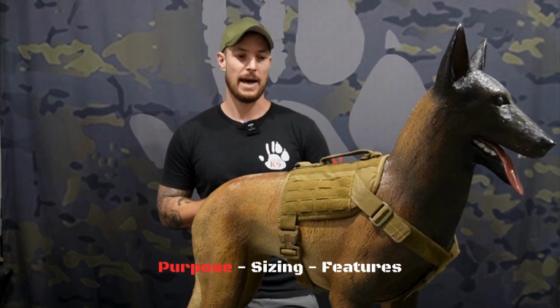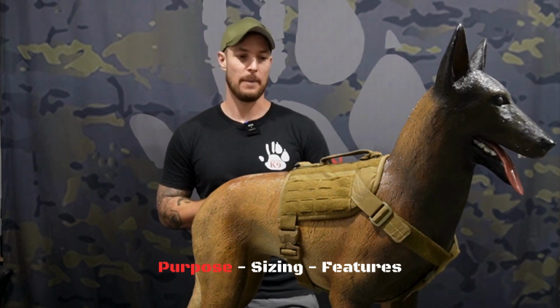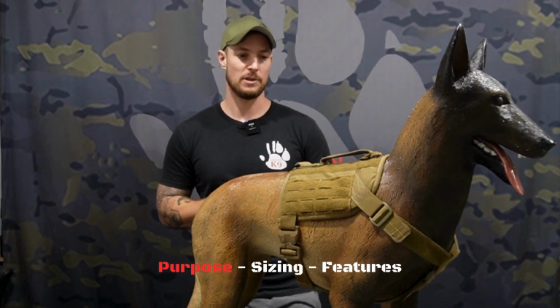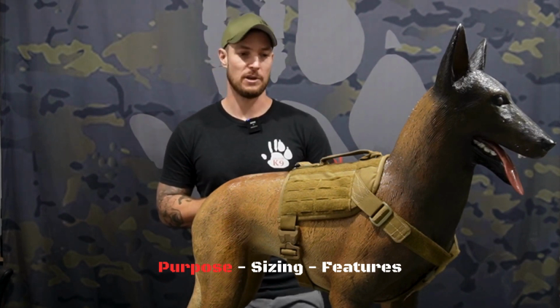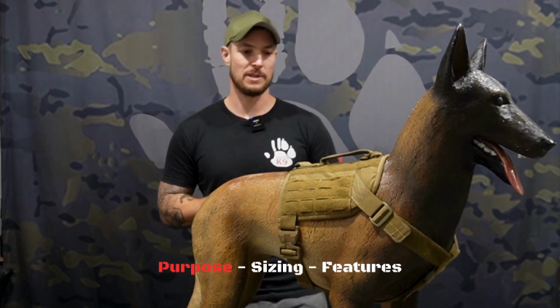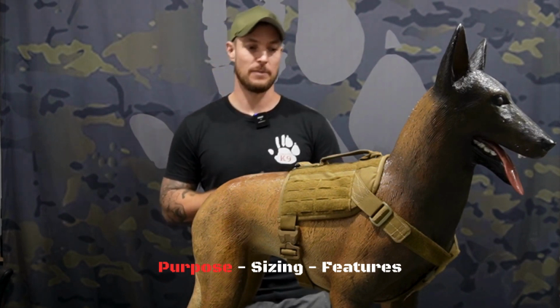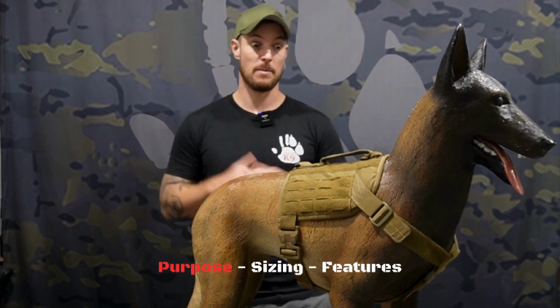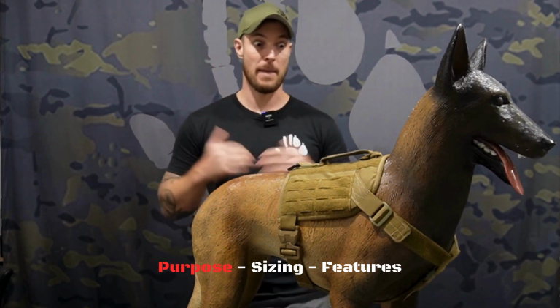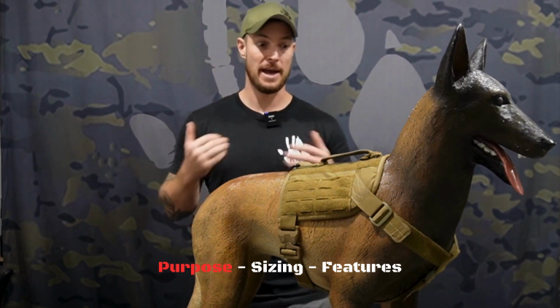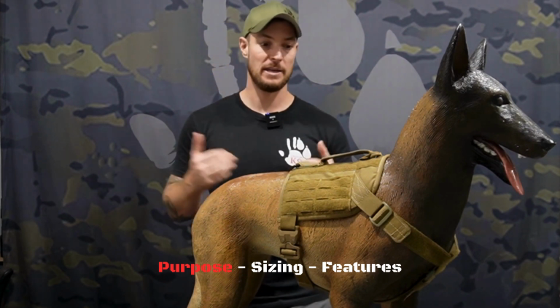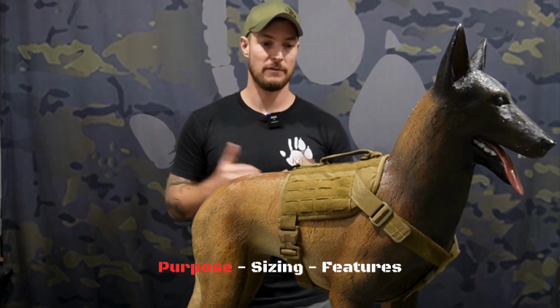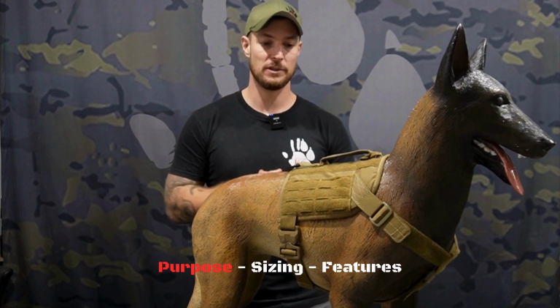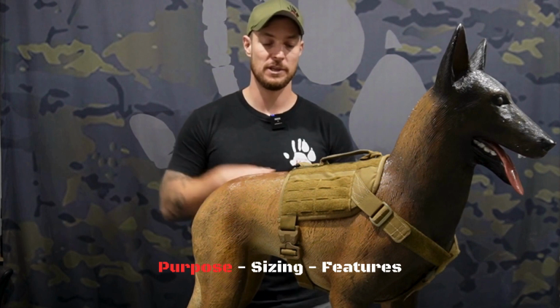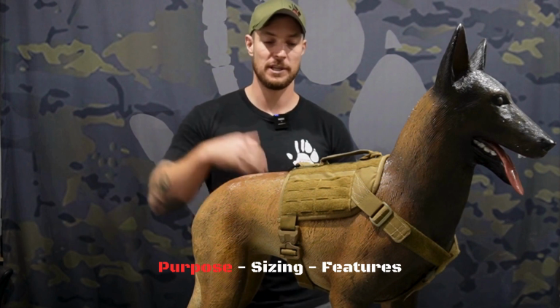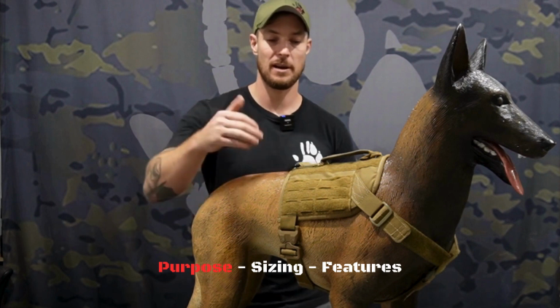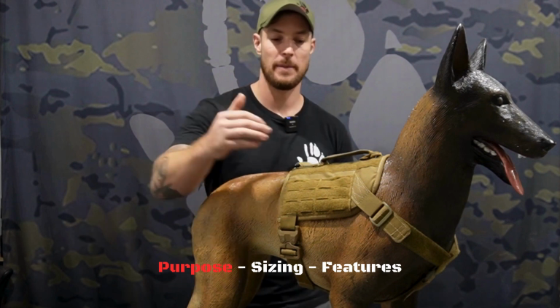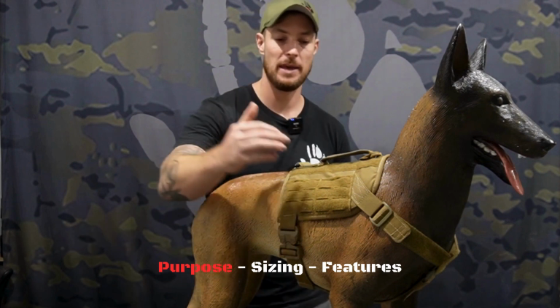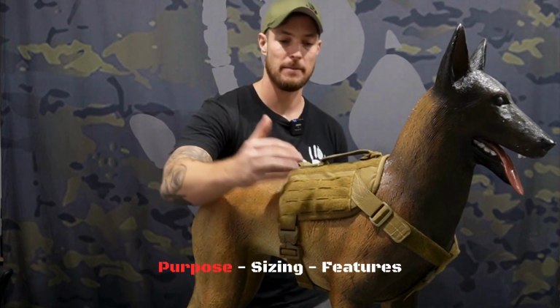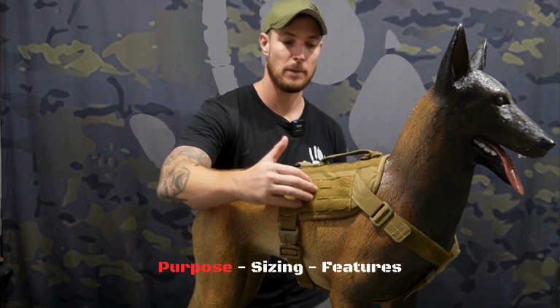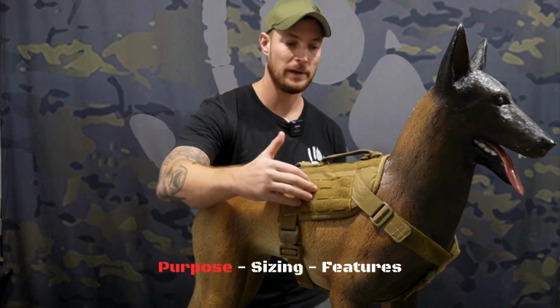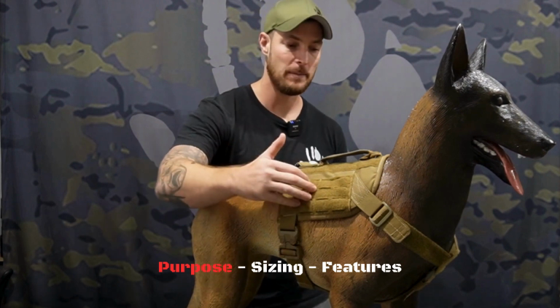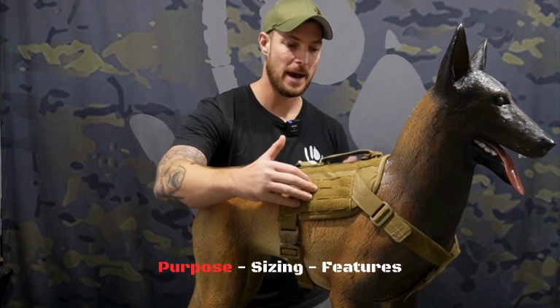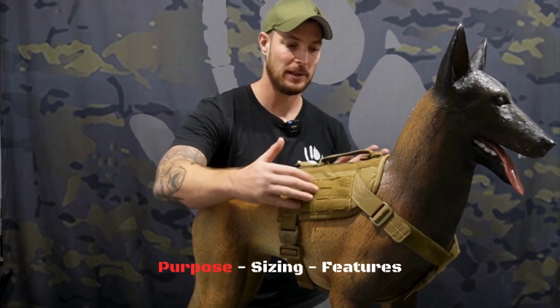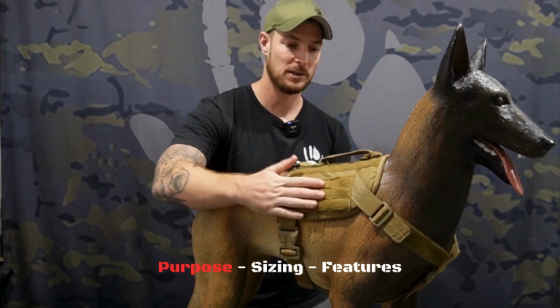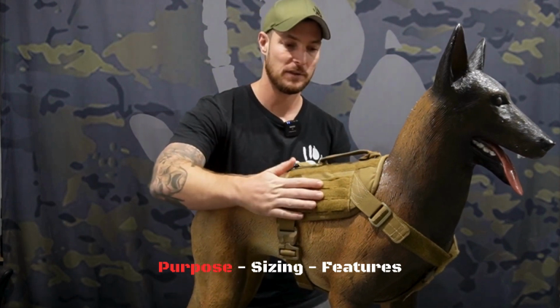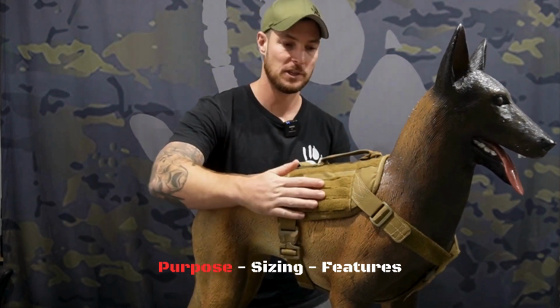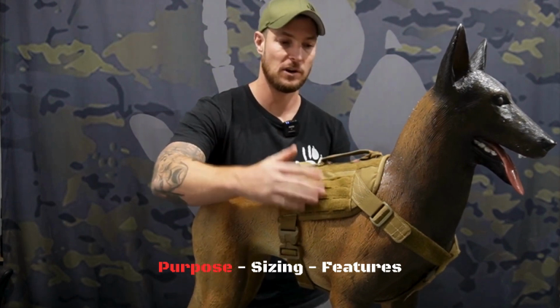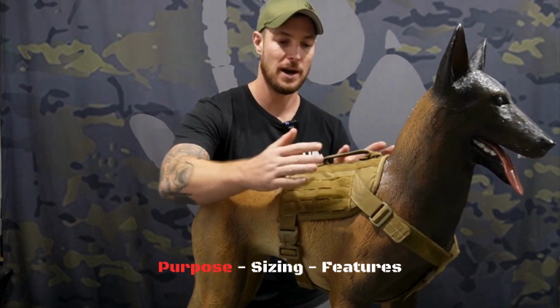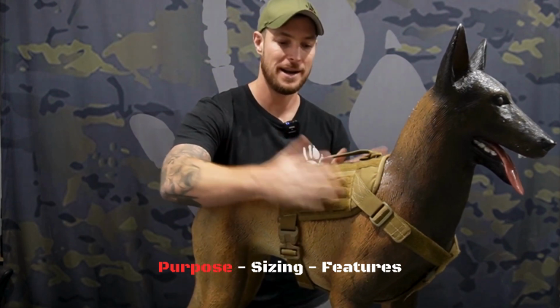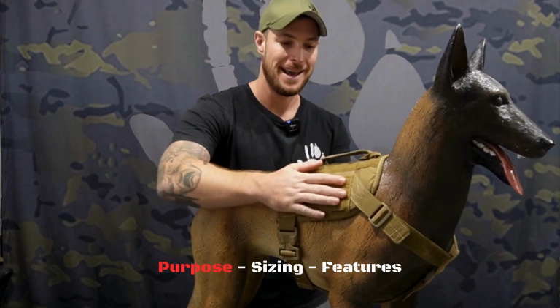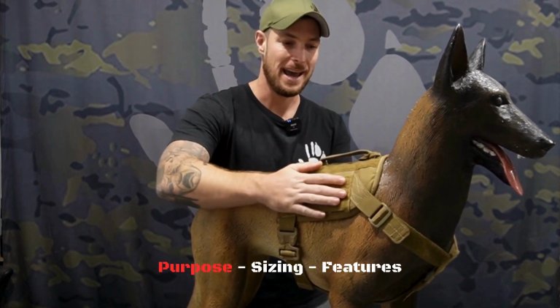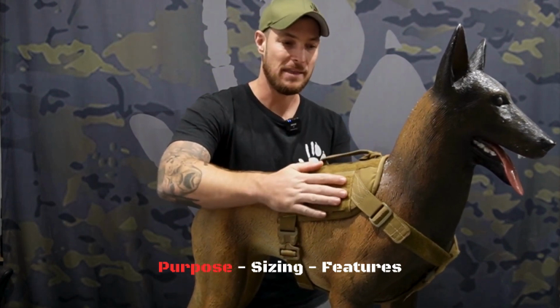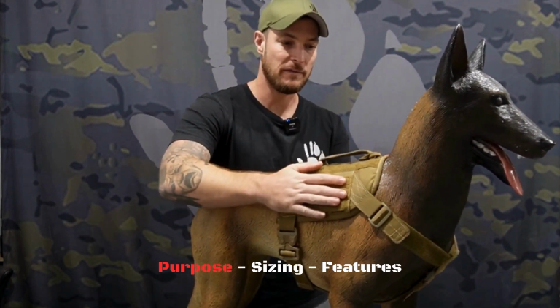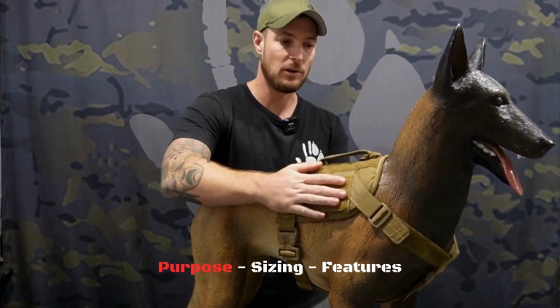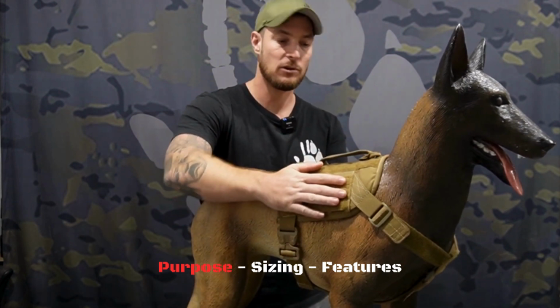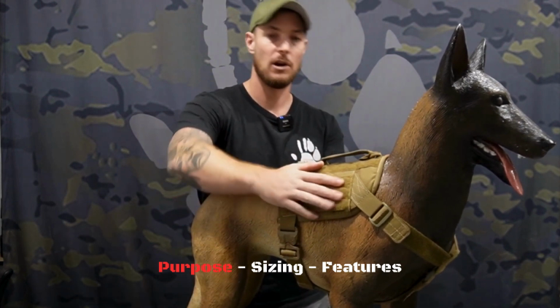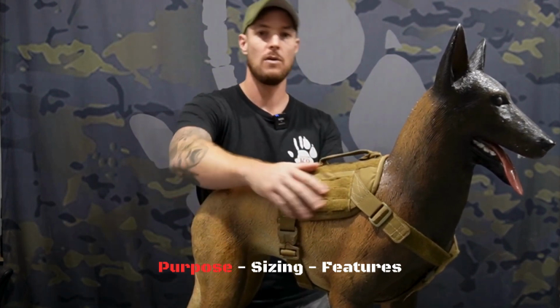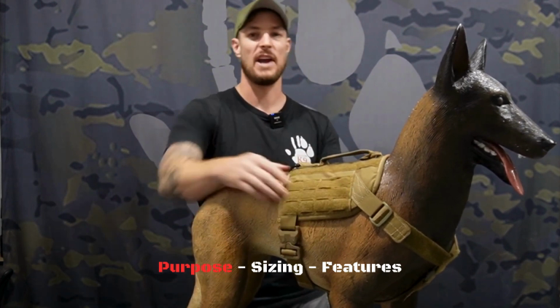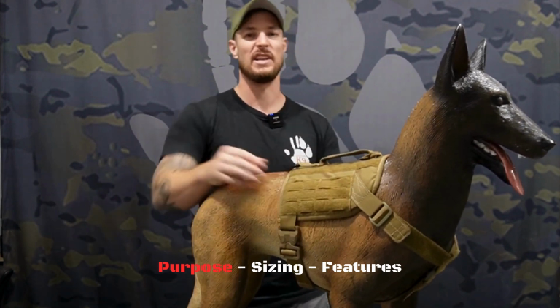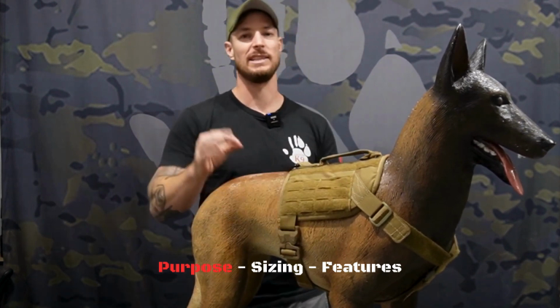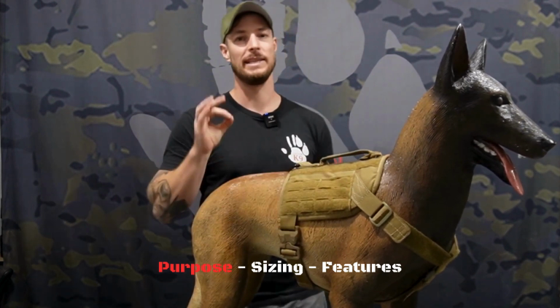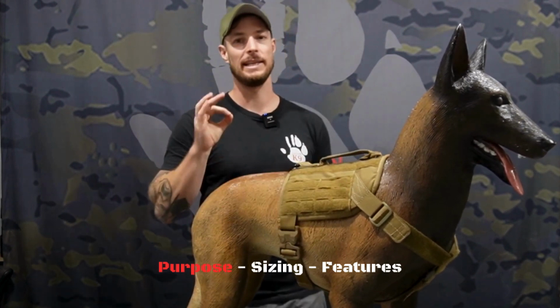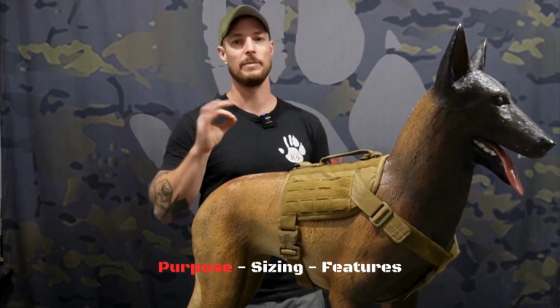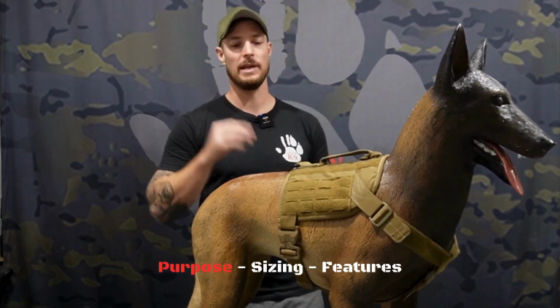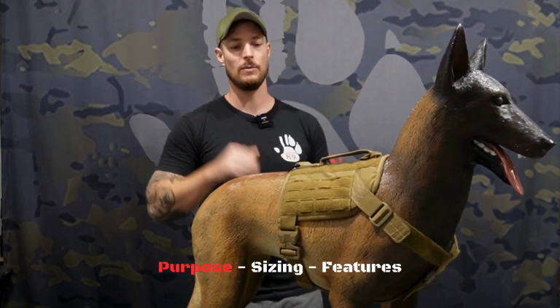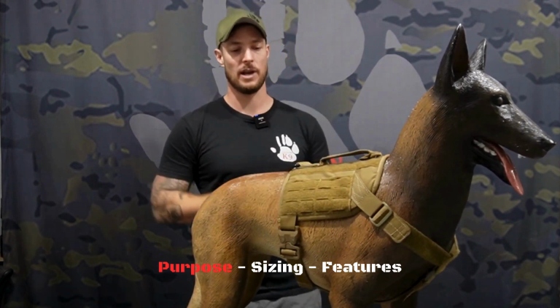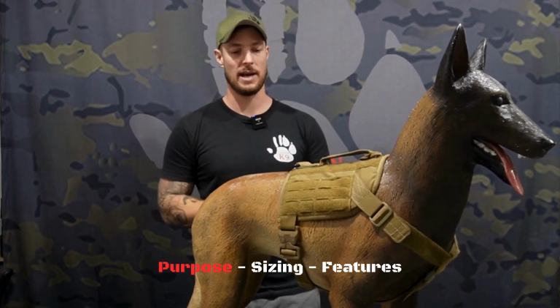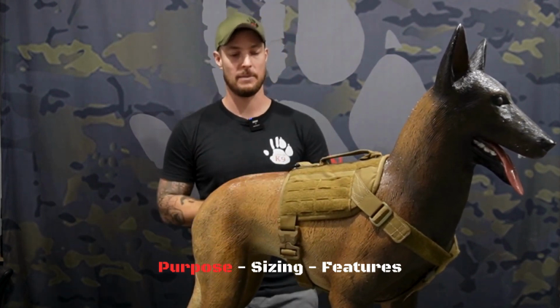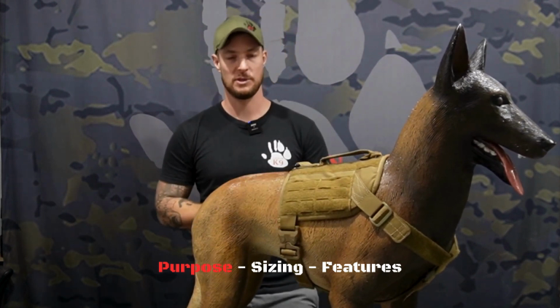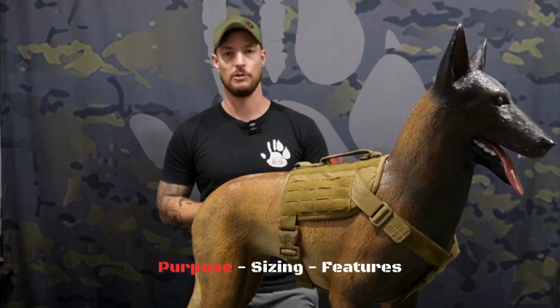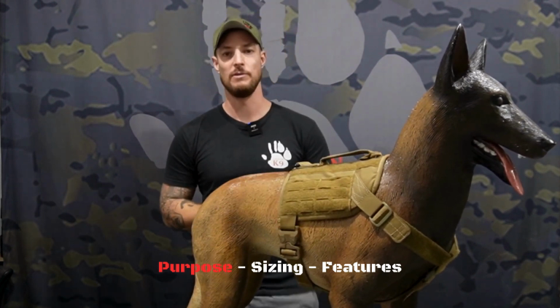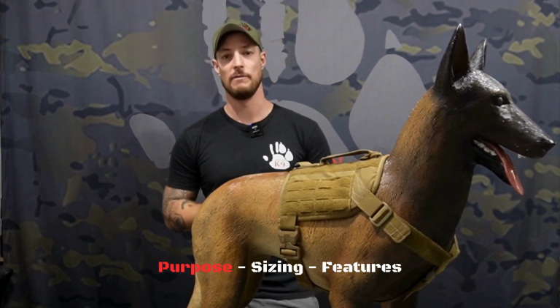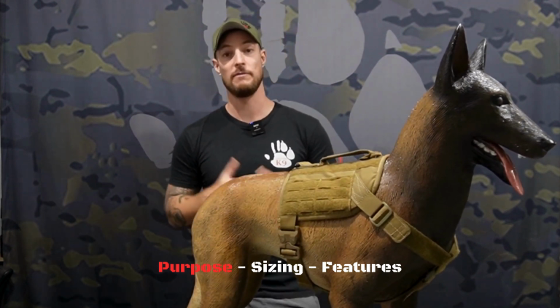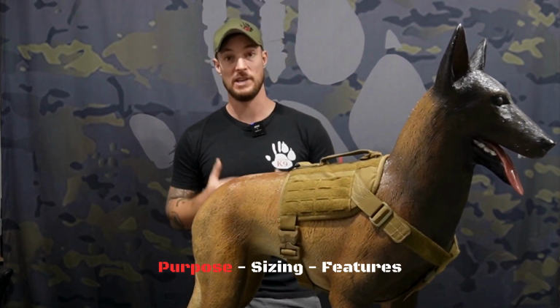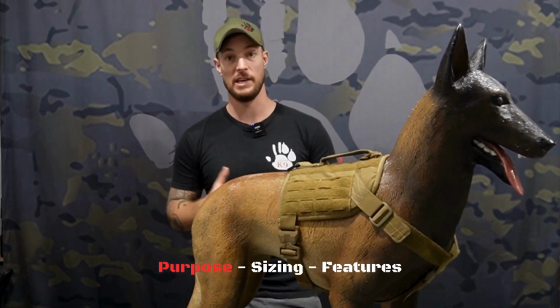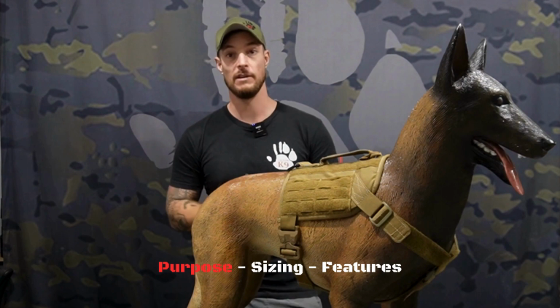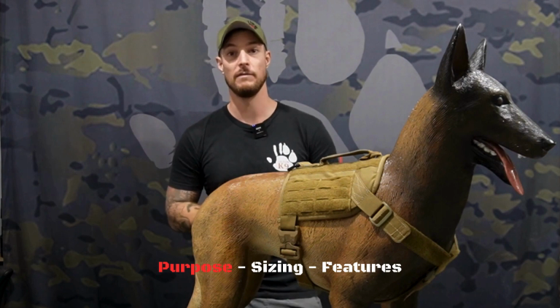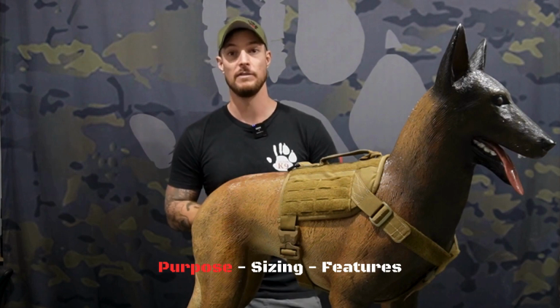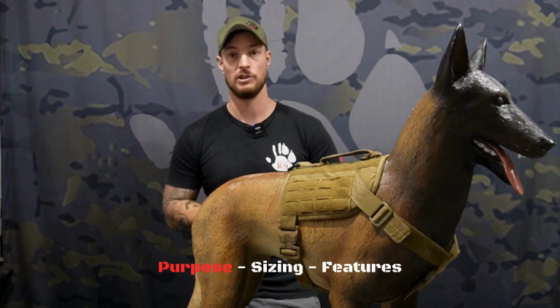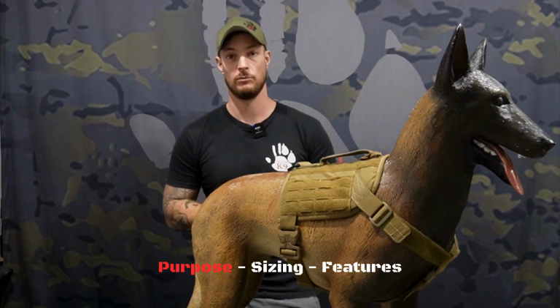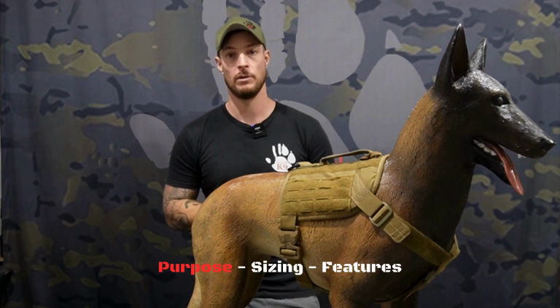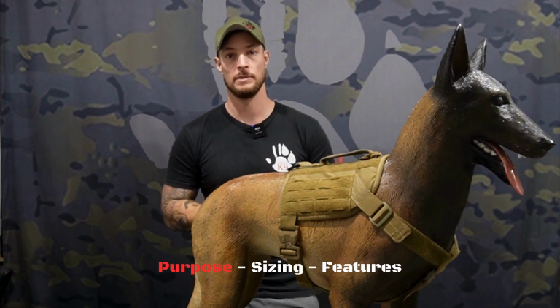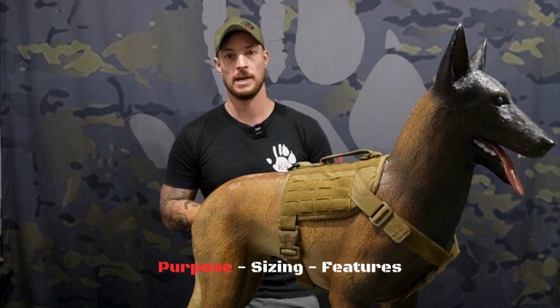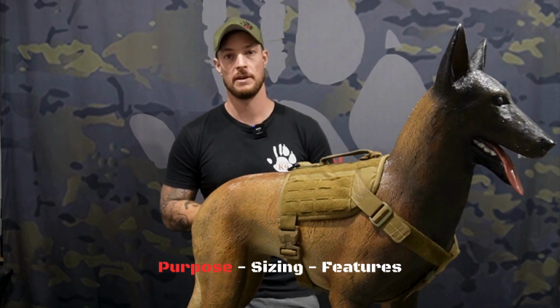Some of the main differences are going to be the MOLLE panels on the side and the Velcro, and a little bit when it comes to the fitting of the general purpose harness.